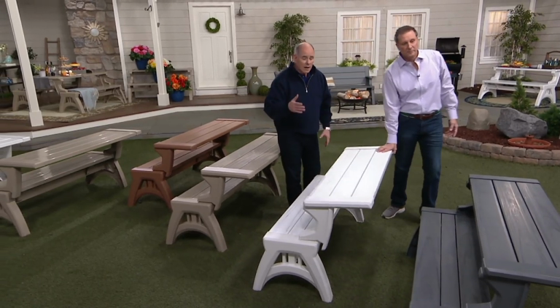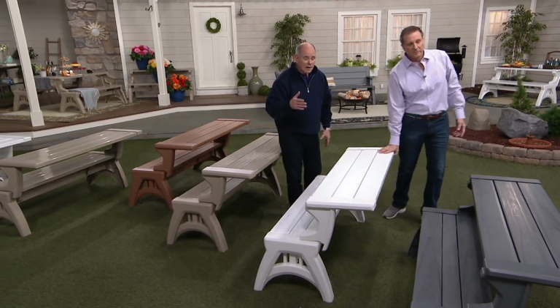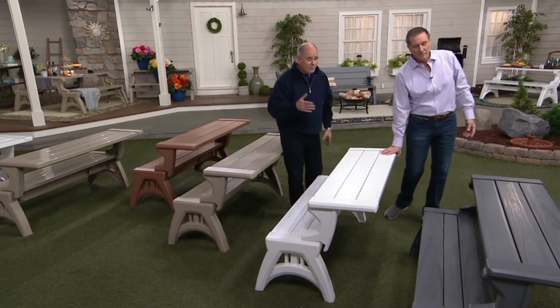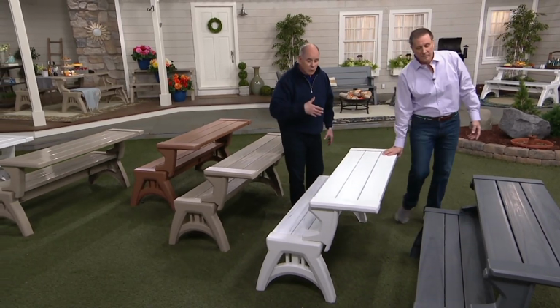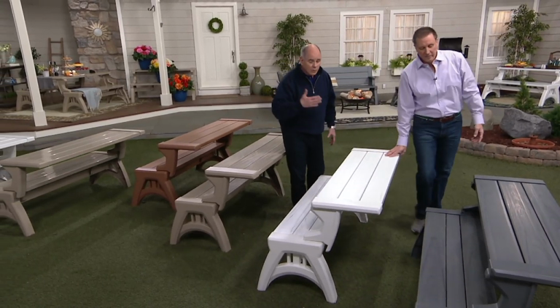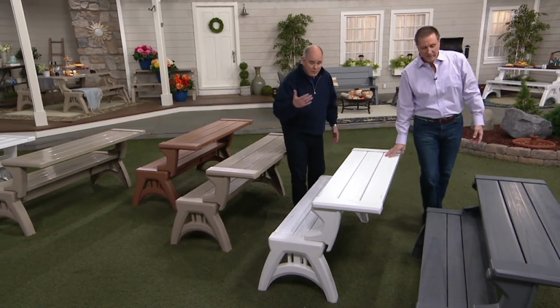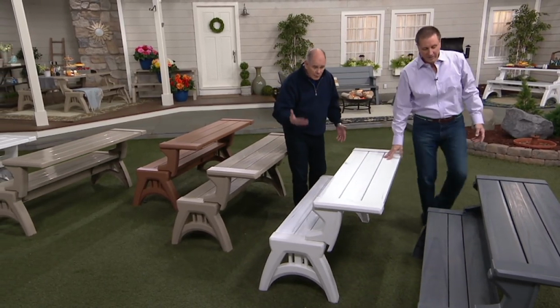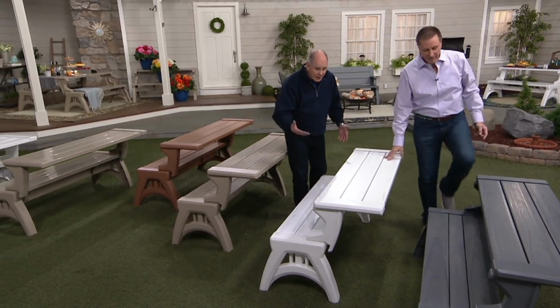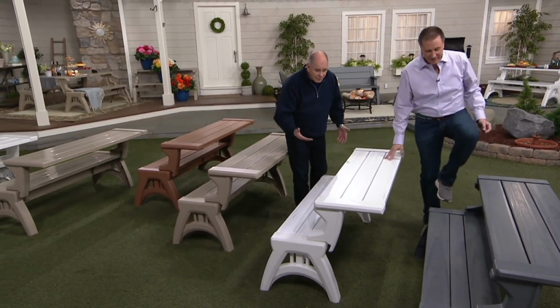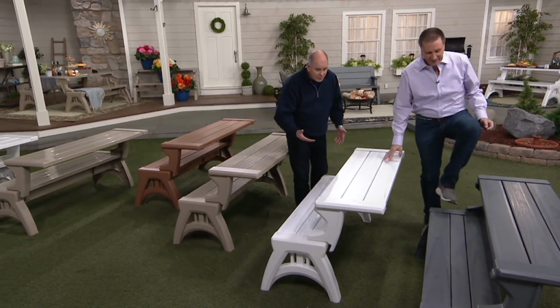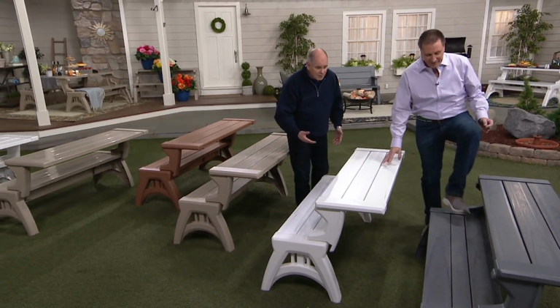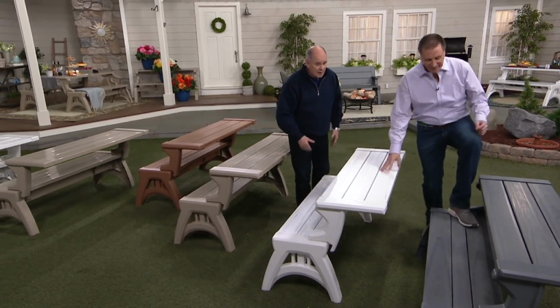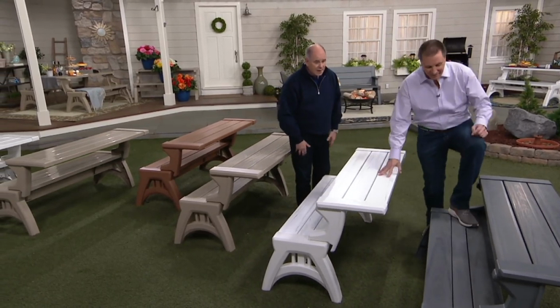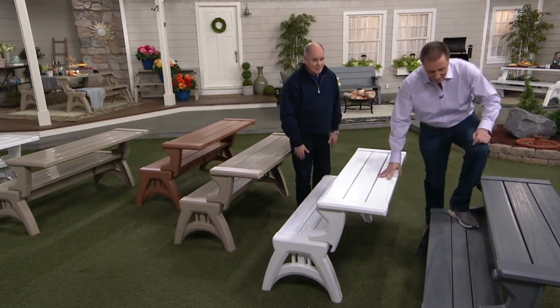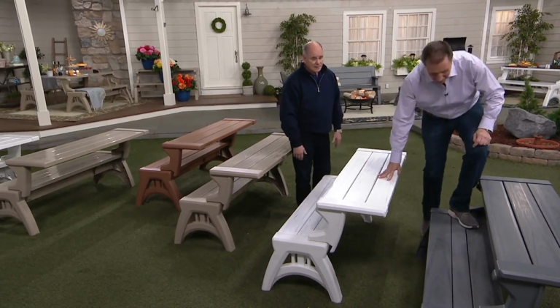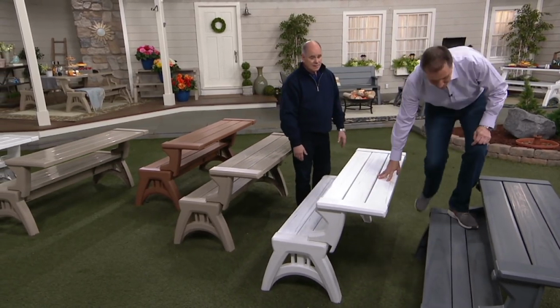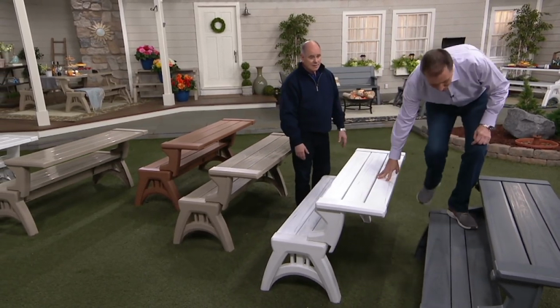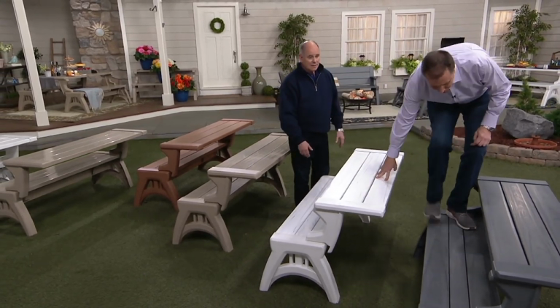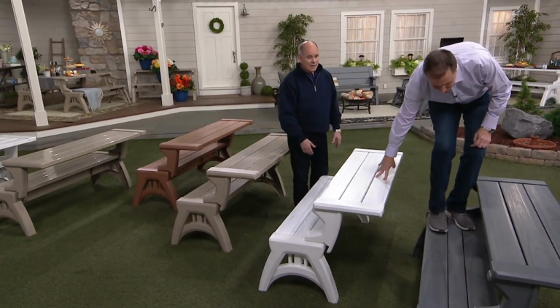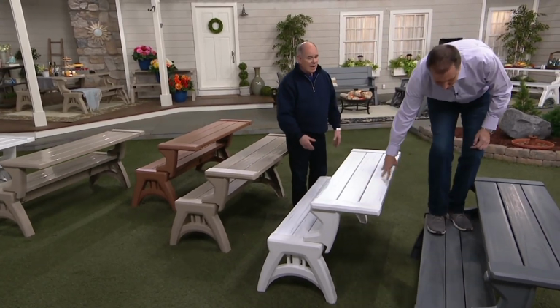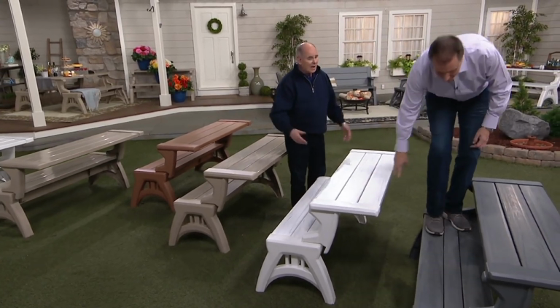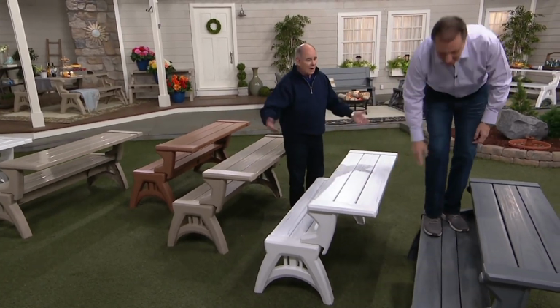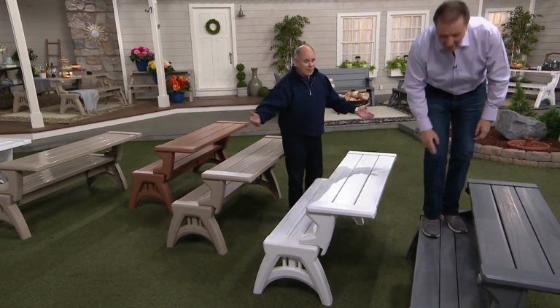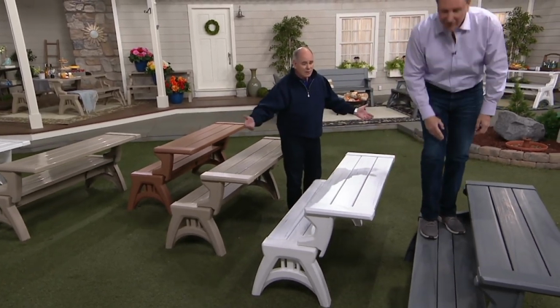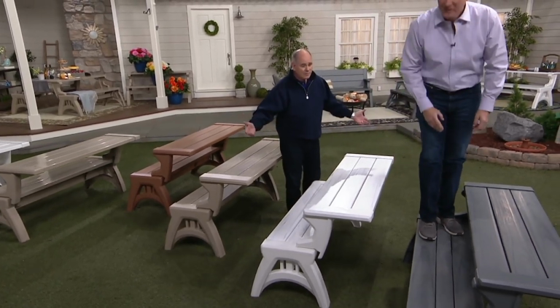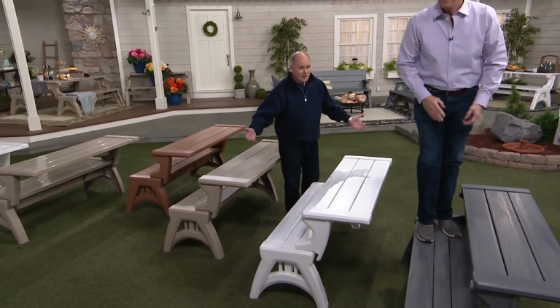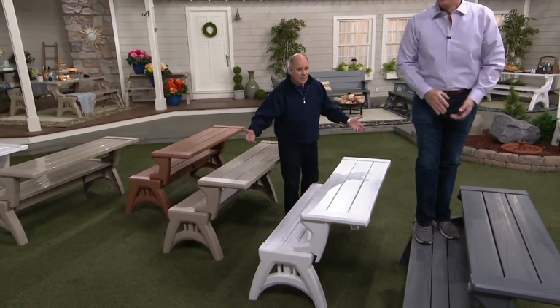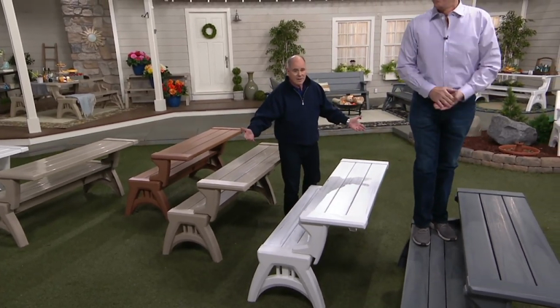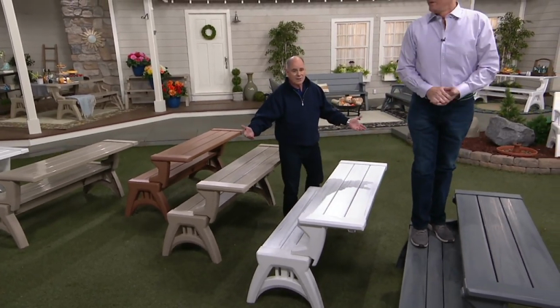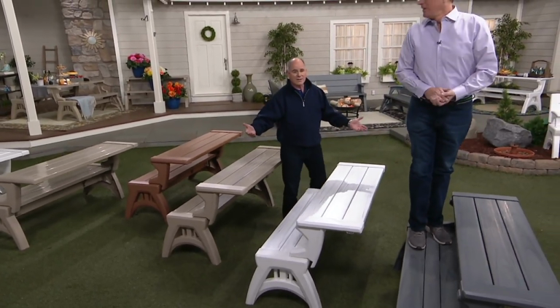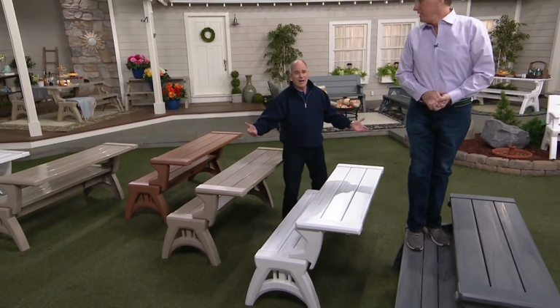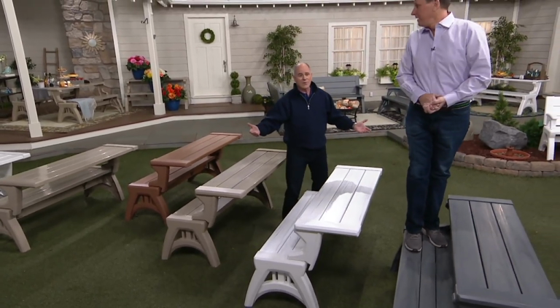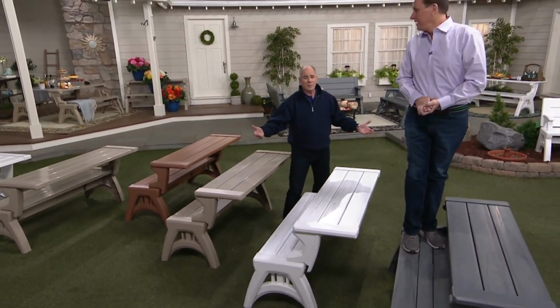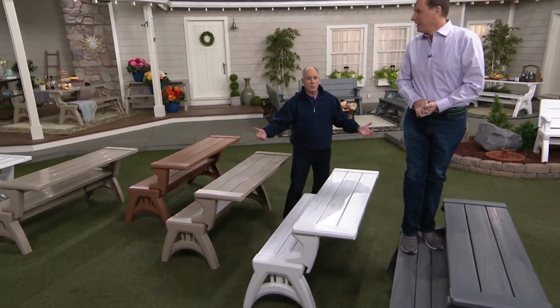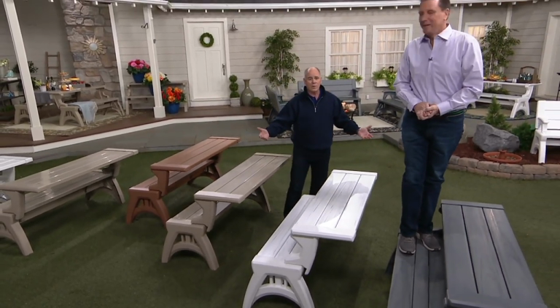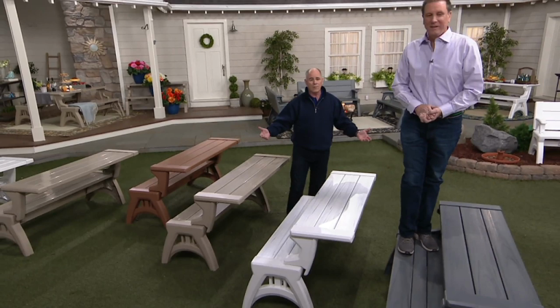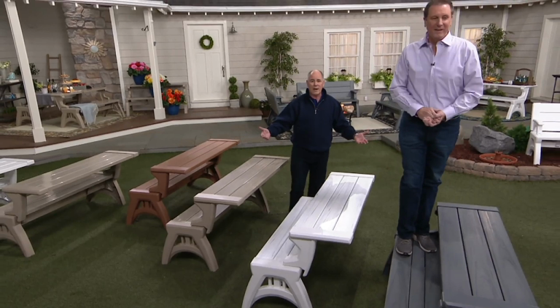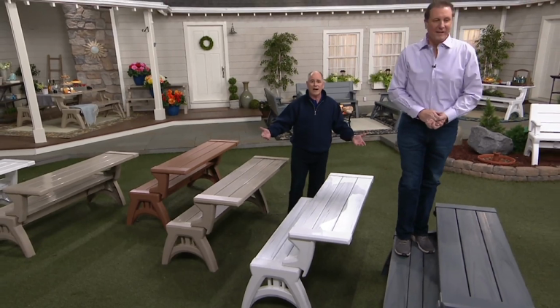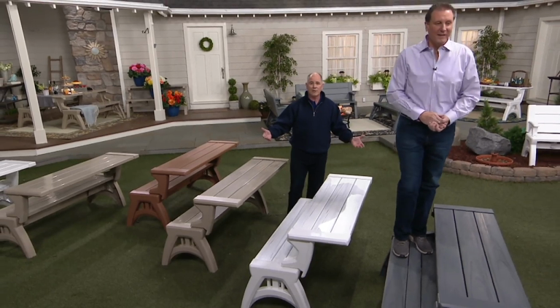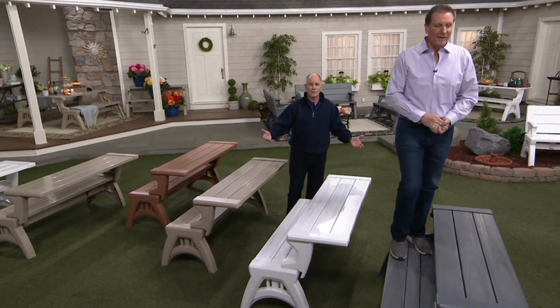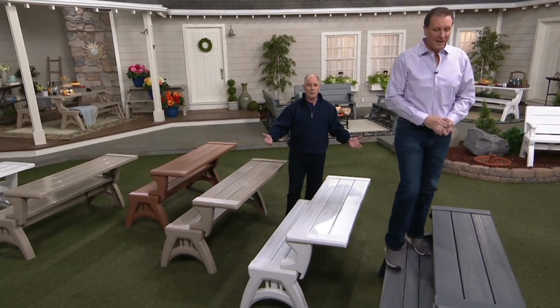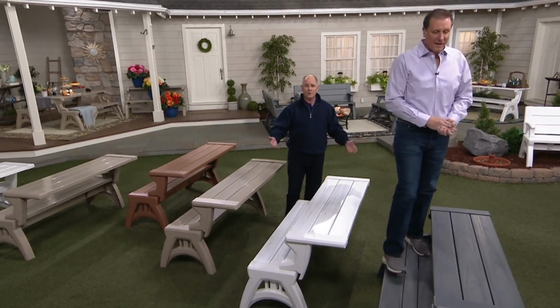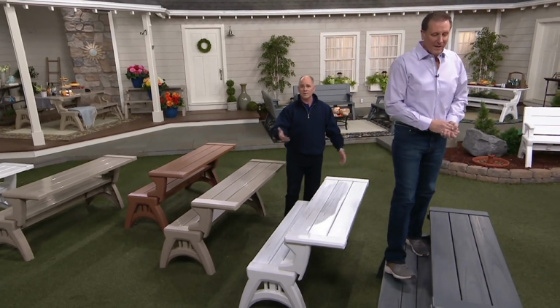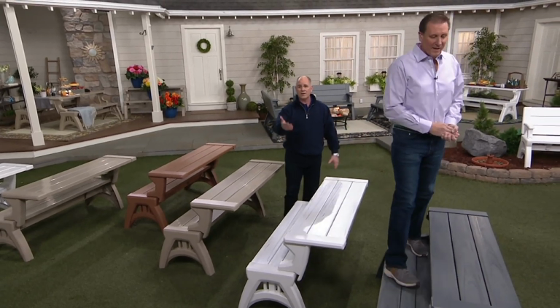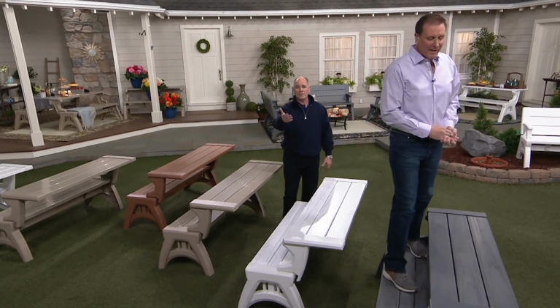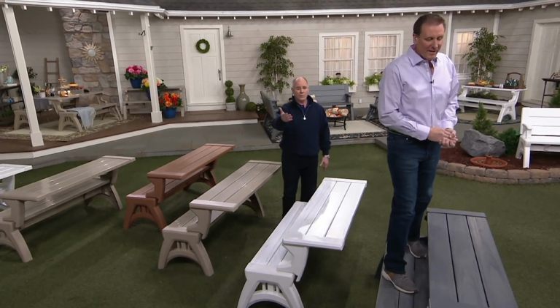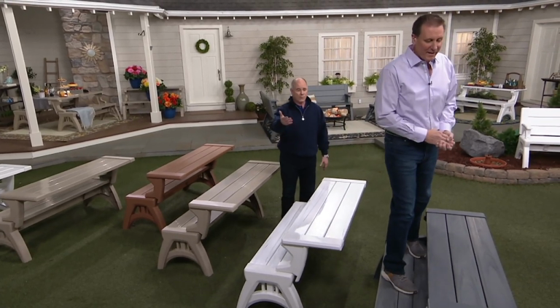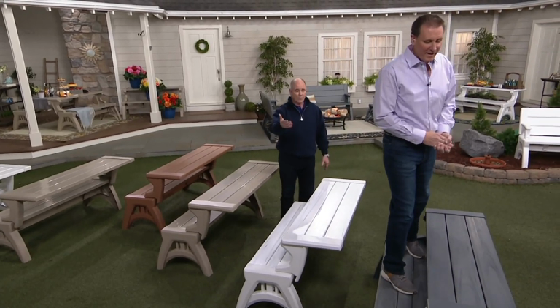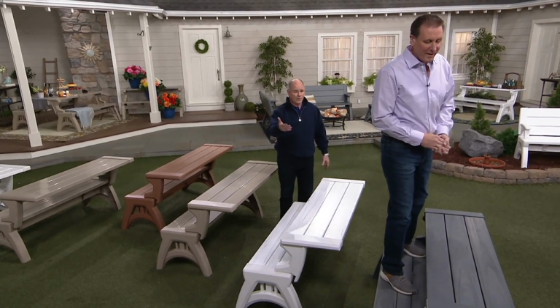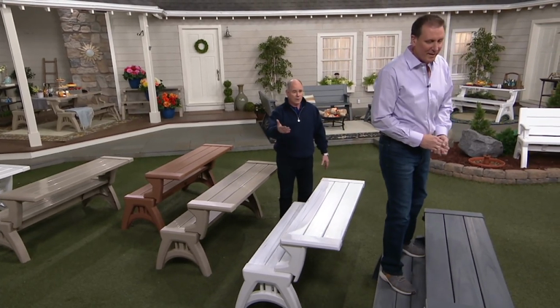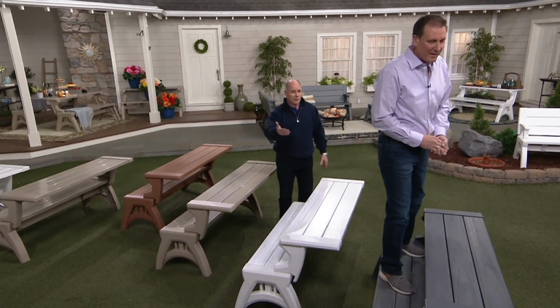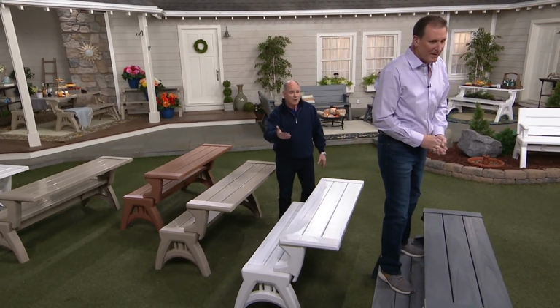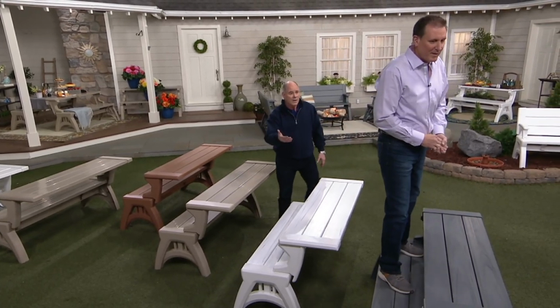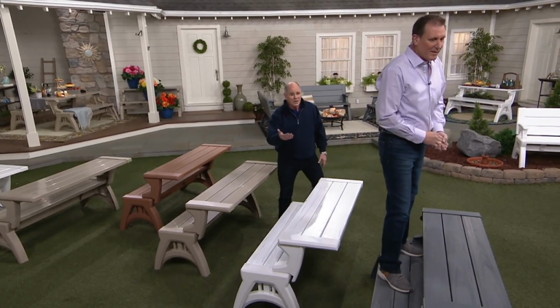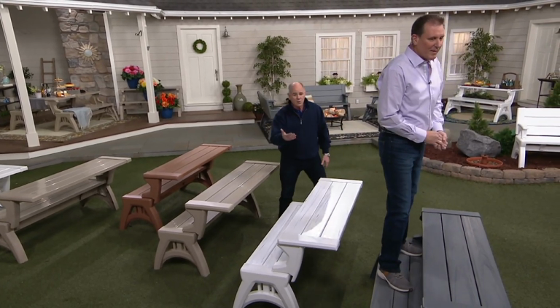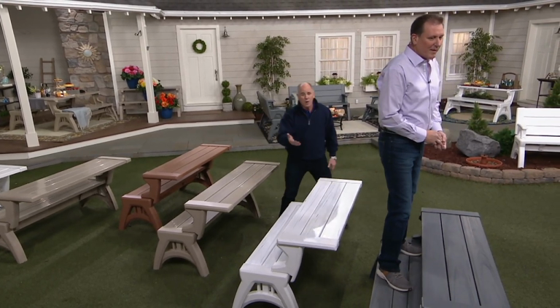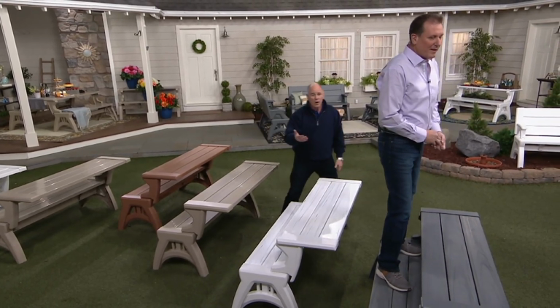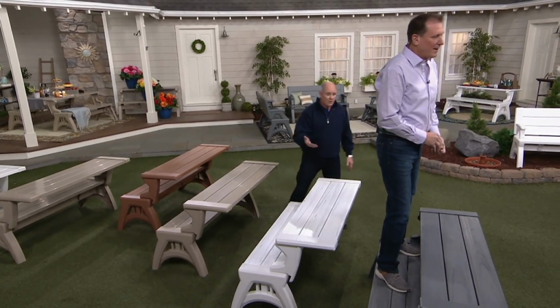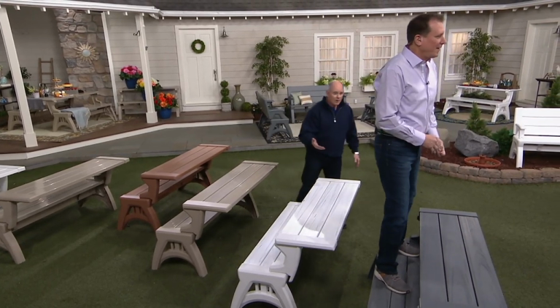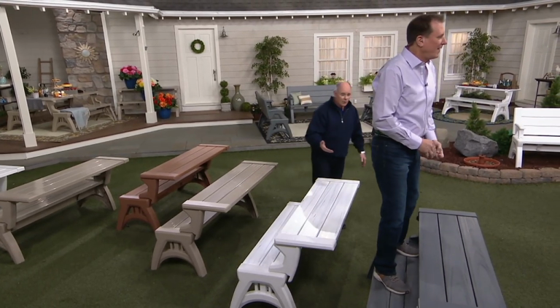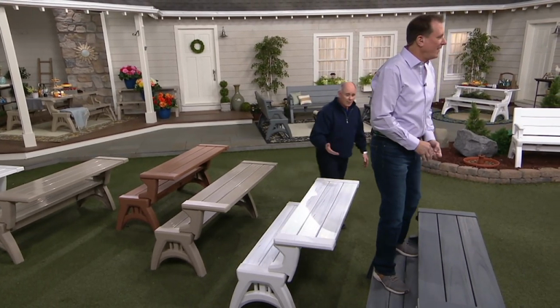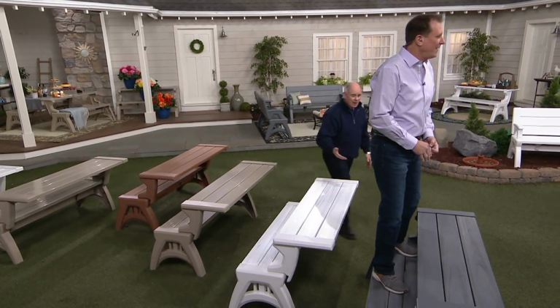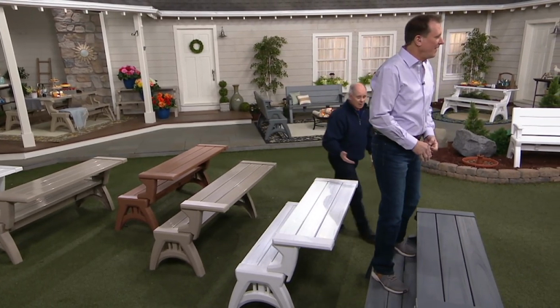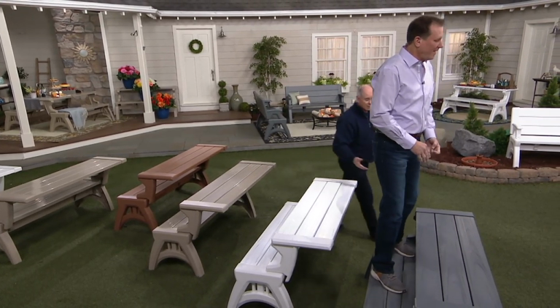If you were of a grander size, how much patio furniture out there in the world is comfortable for you? This holds 1,200 pounds.